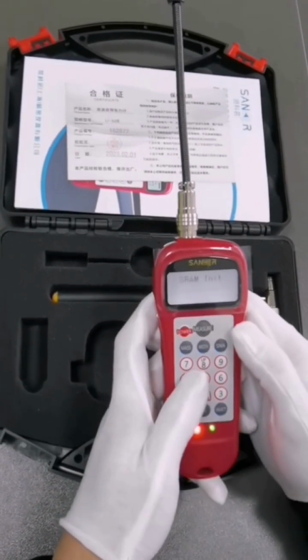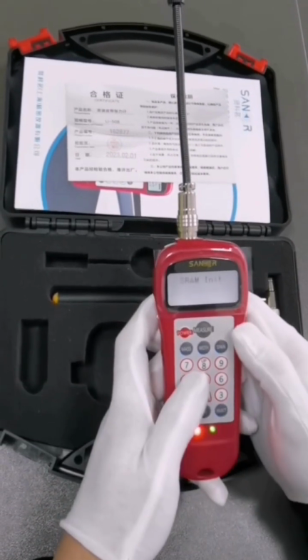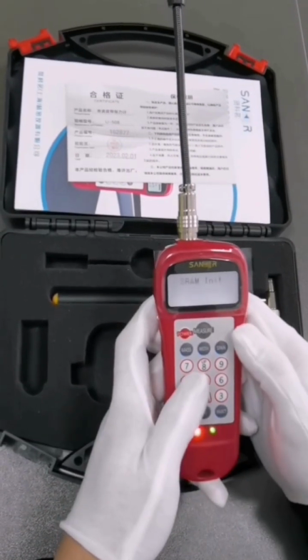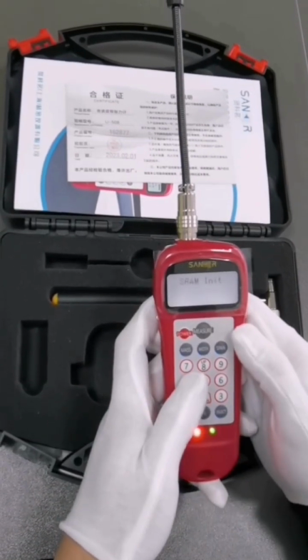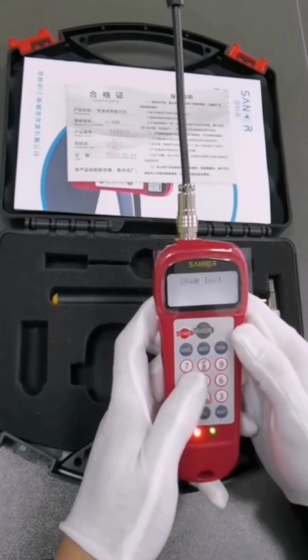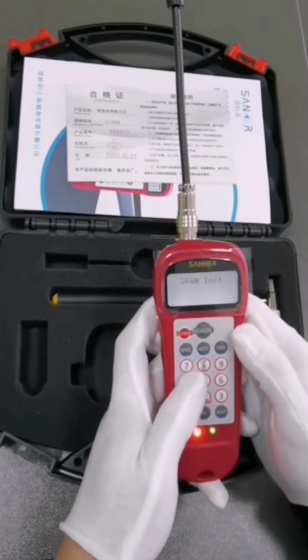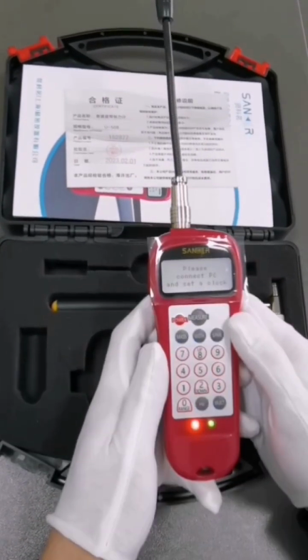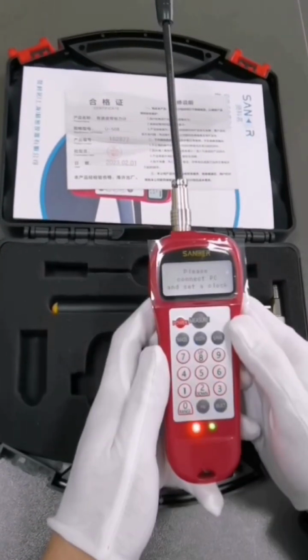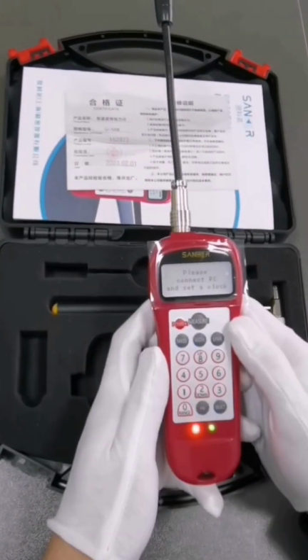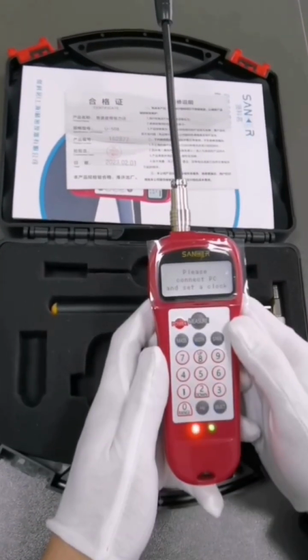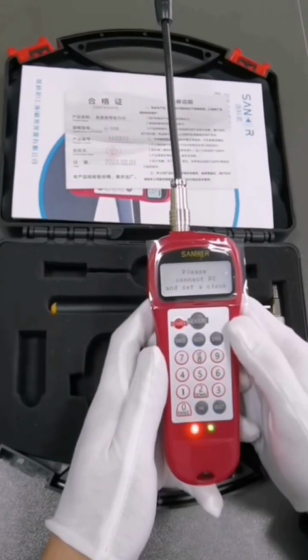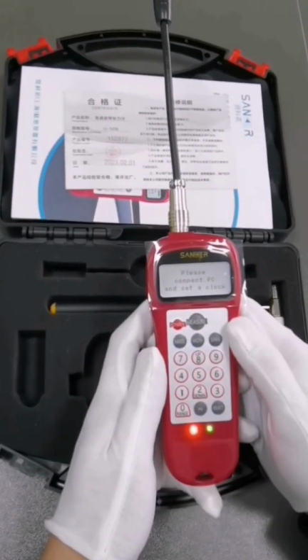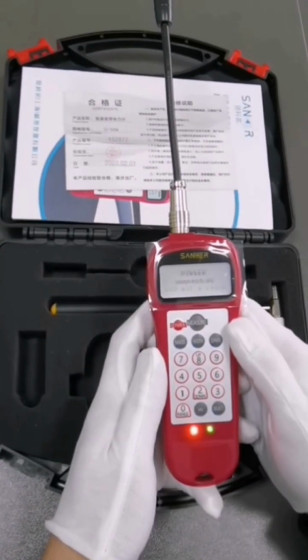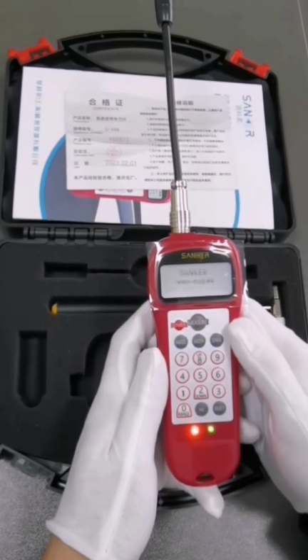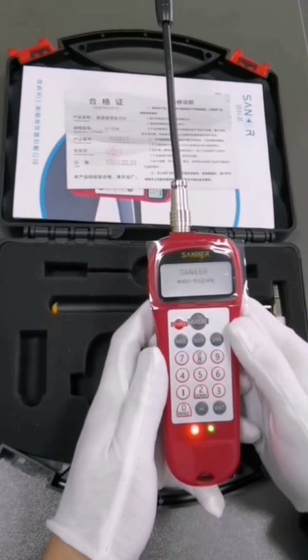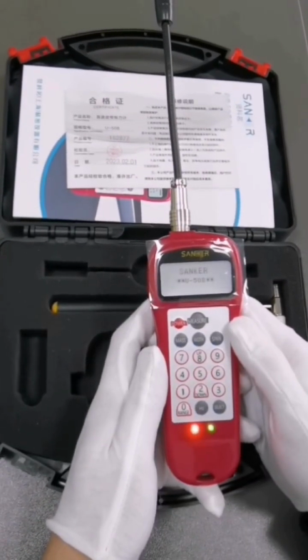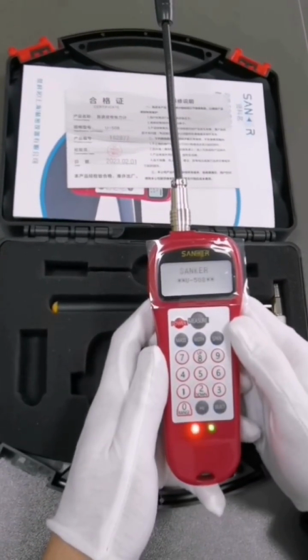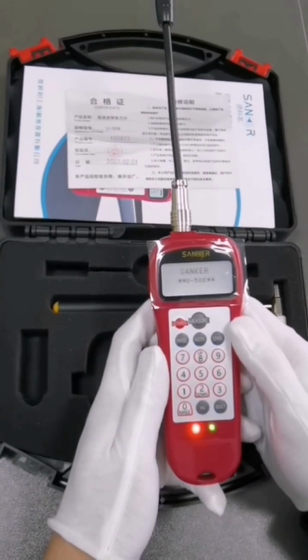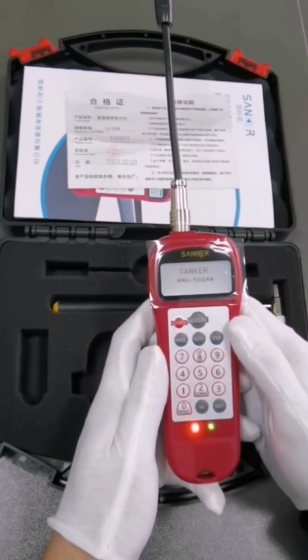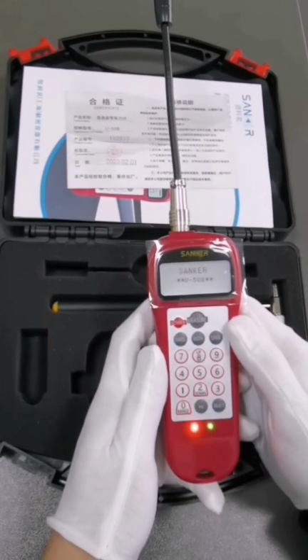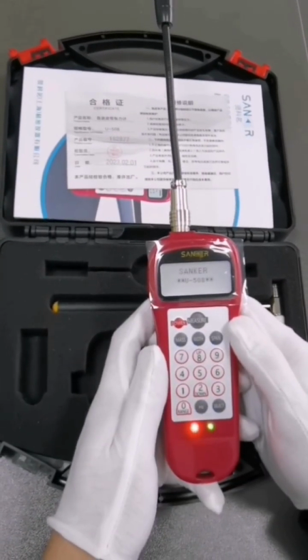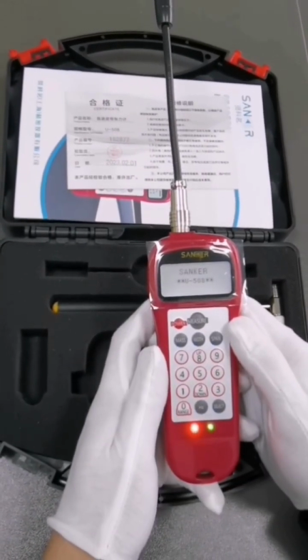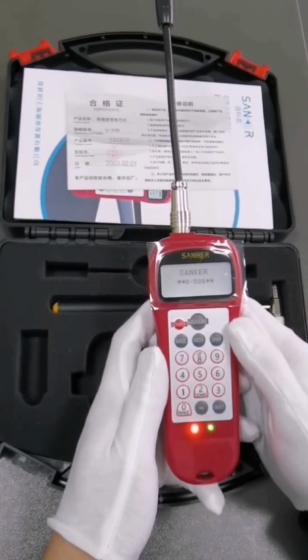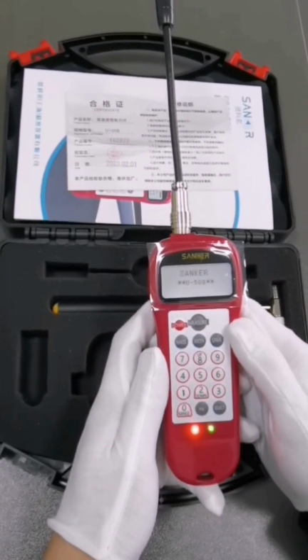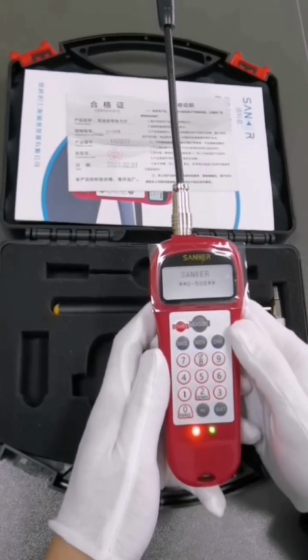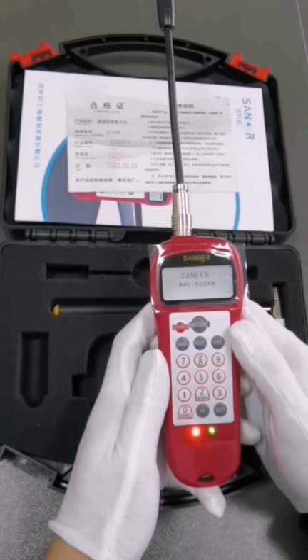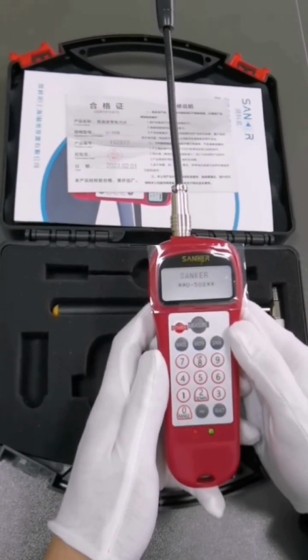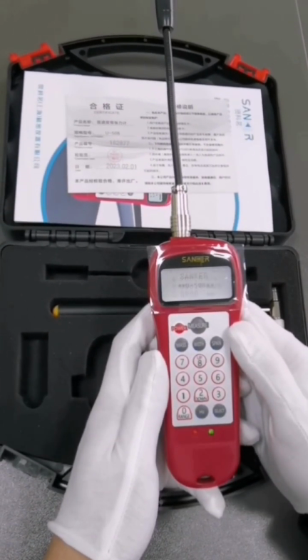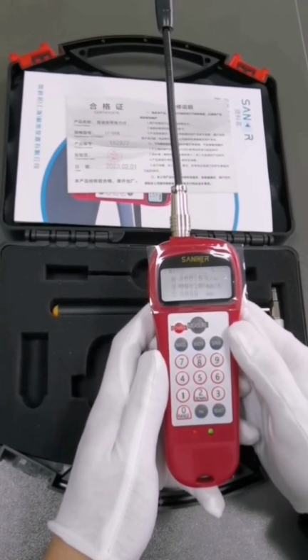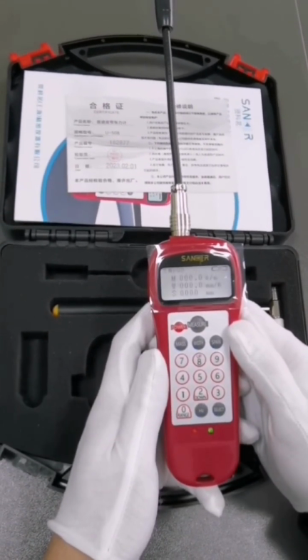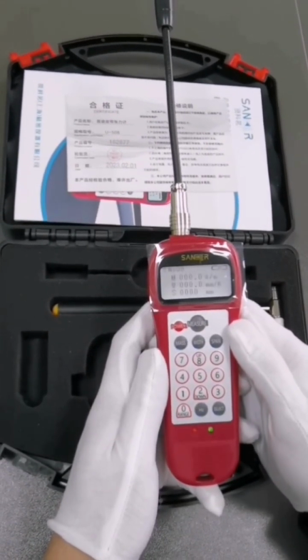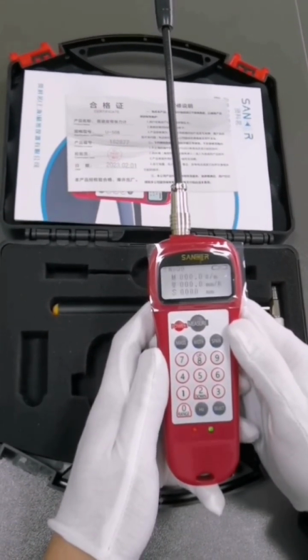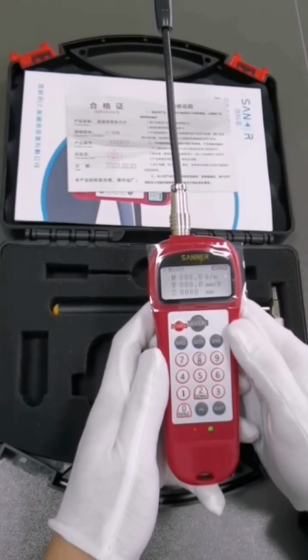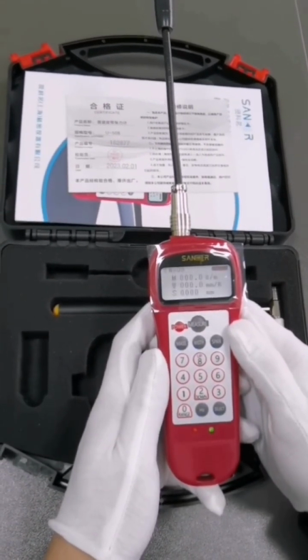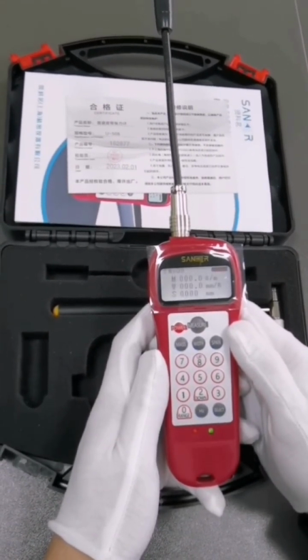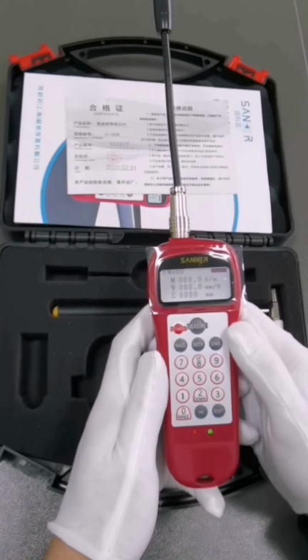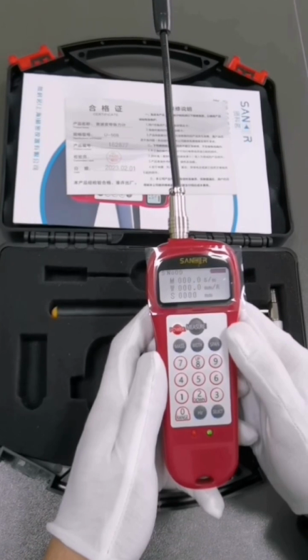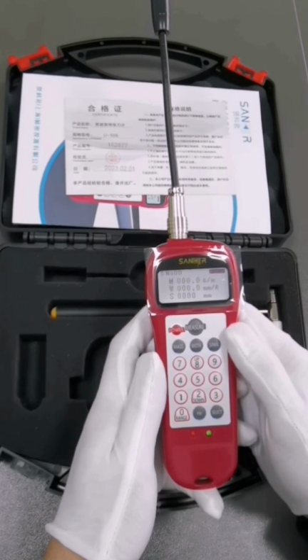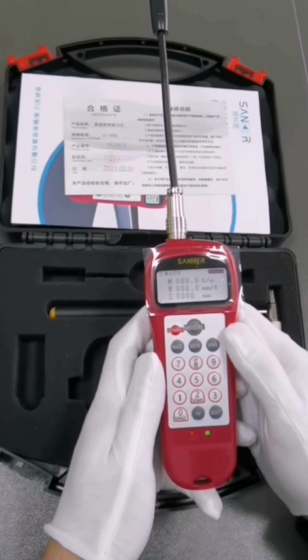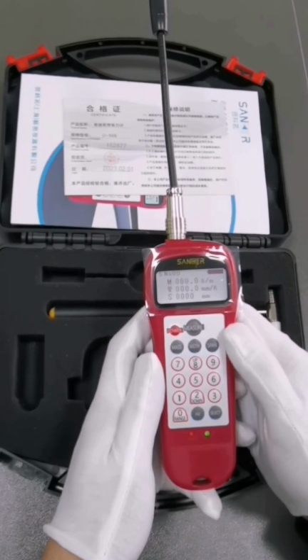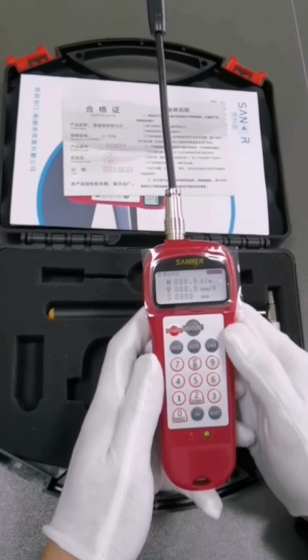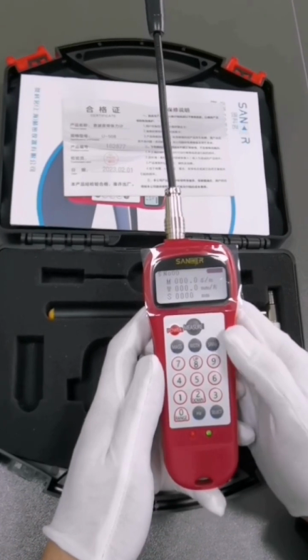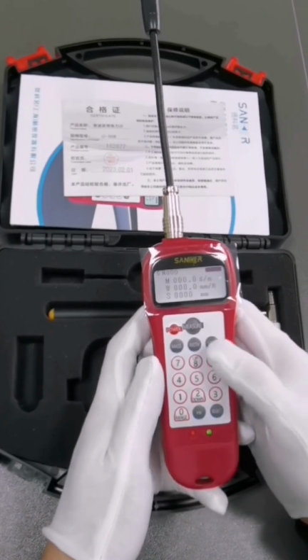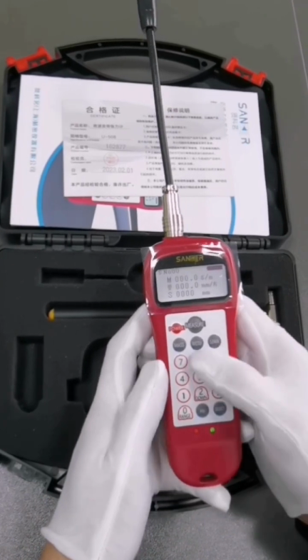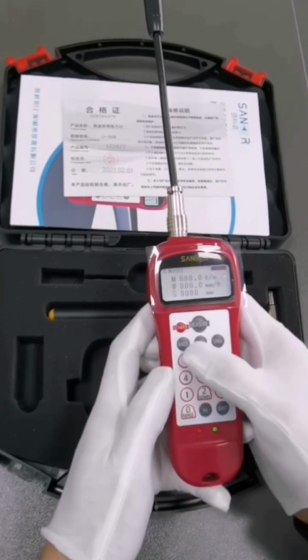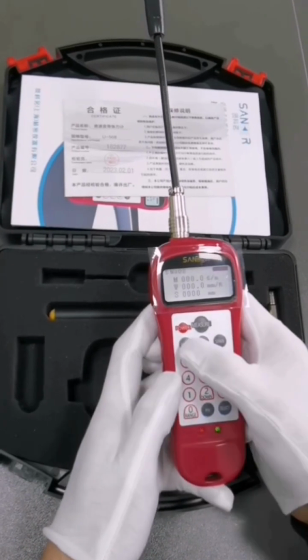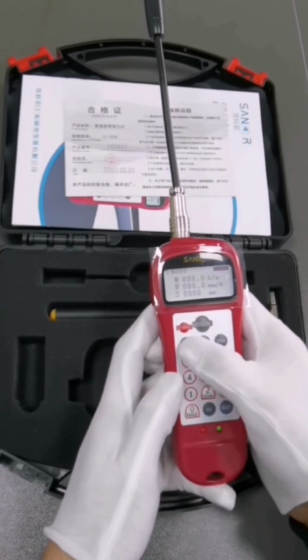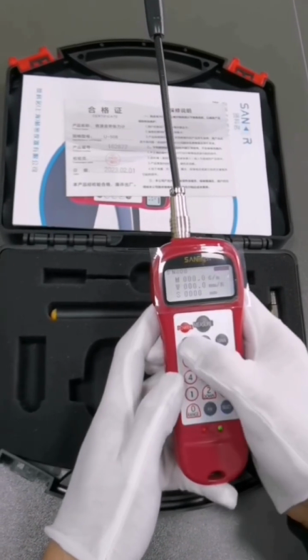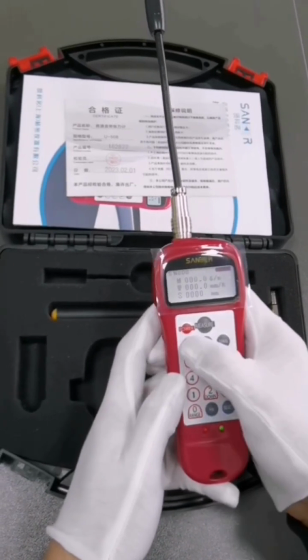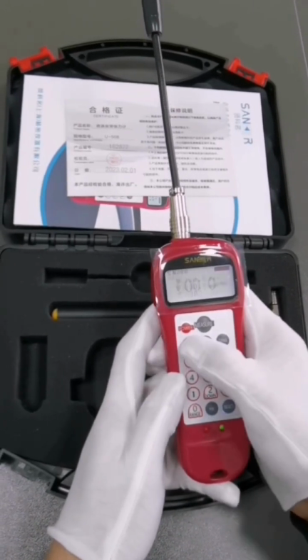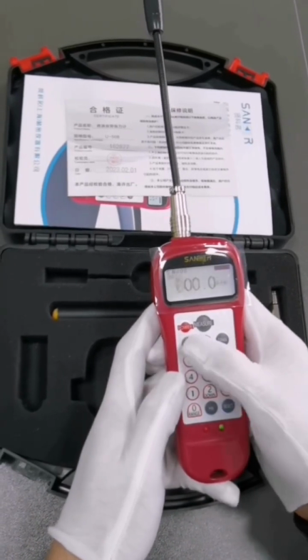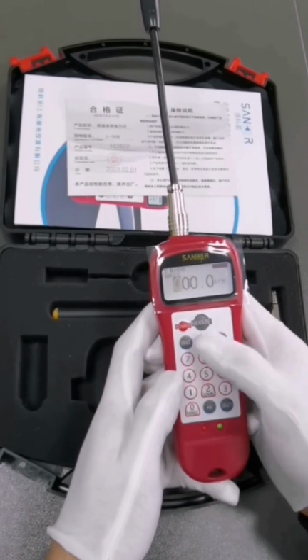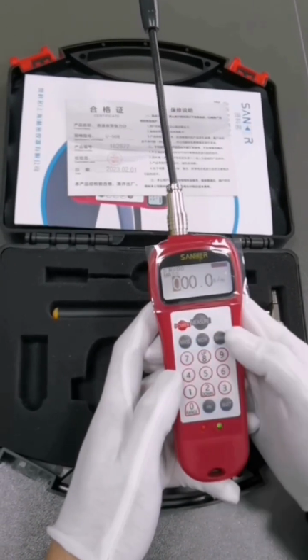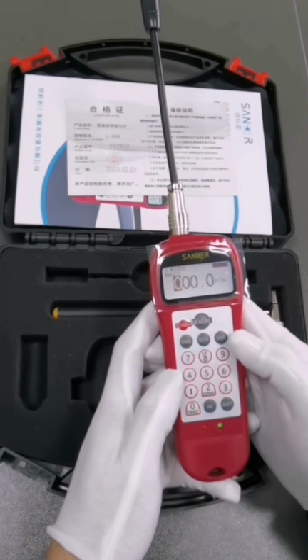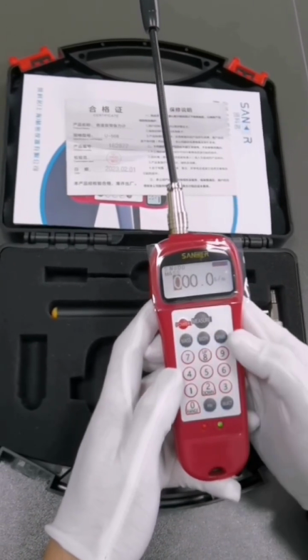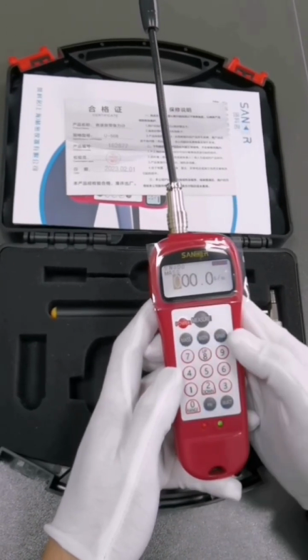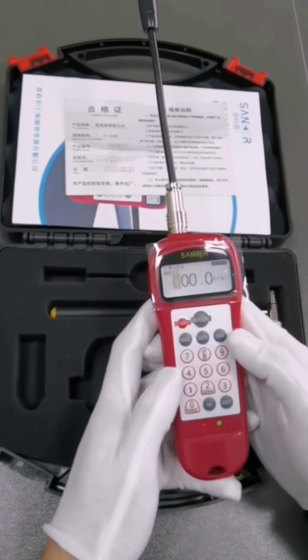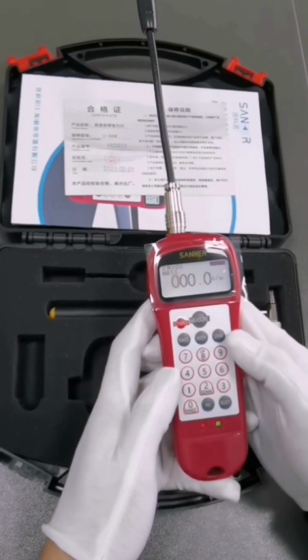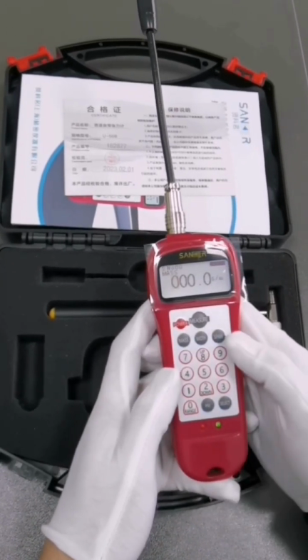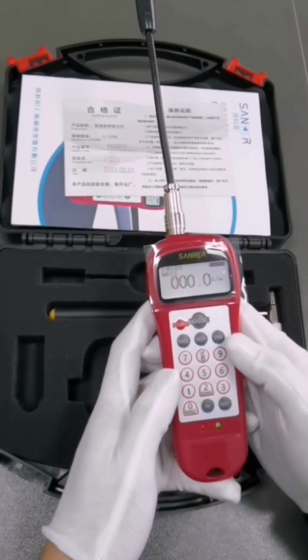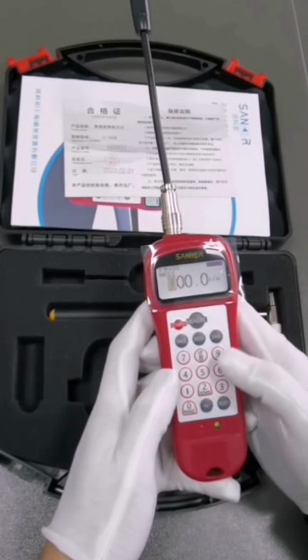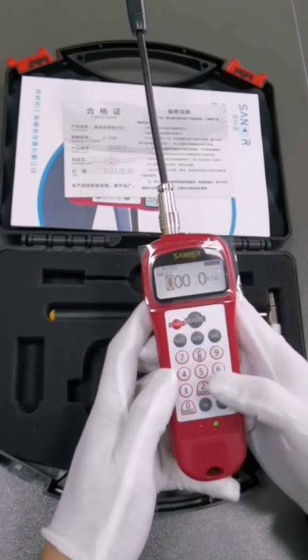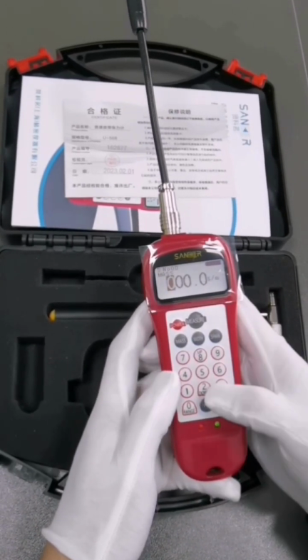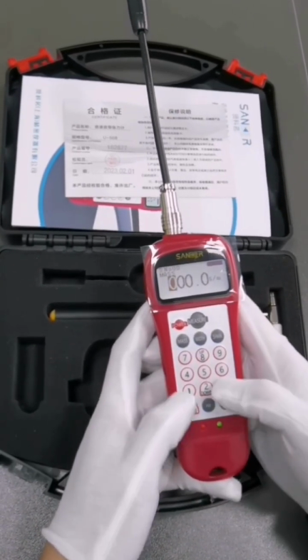Press the power-on button and wait for a few seconds. The high-definition LCD screen displays the data that comes with the instrument.